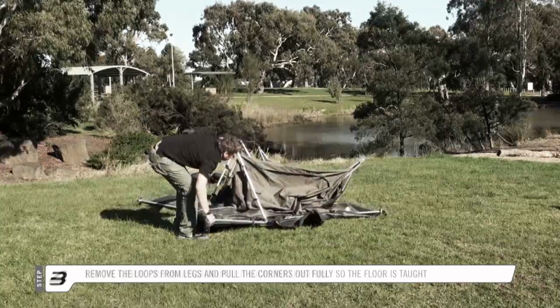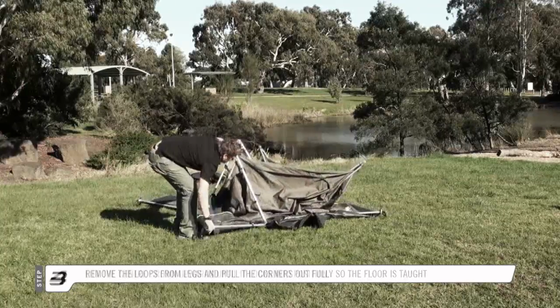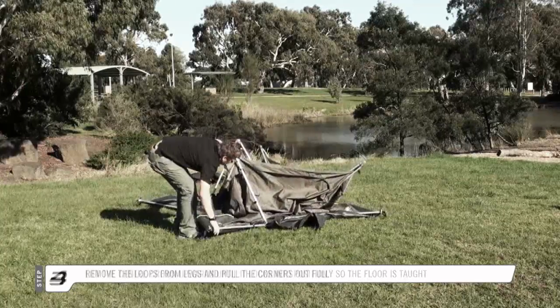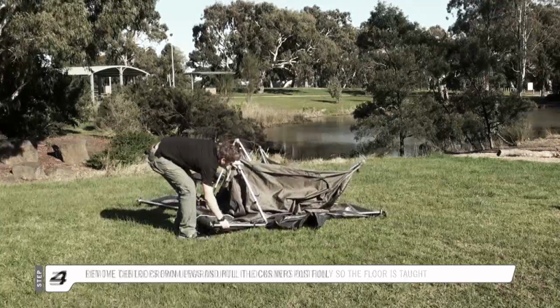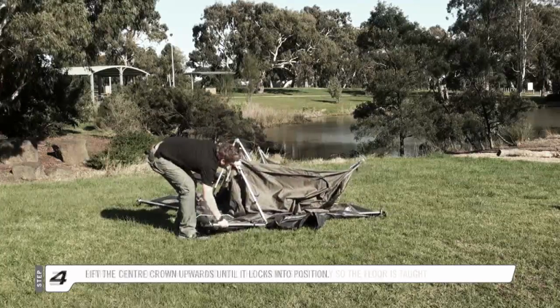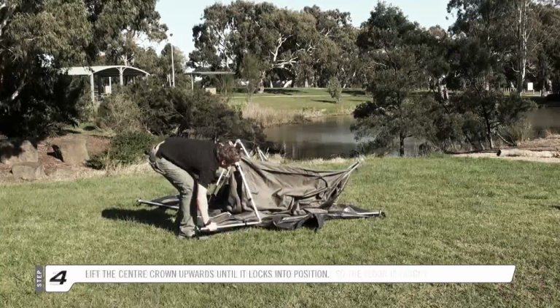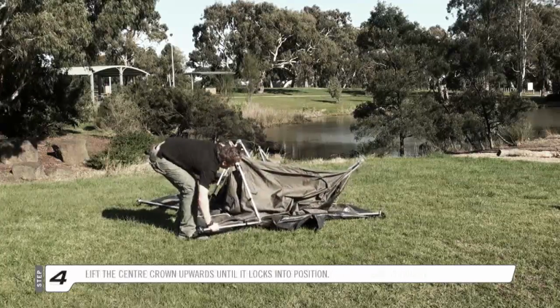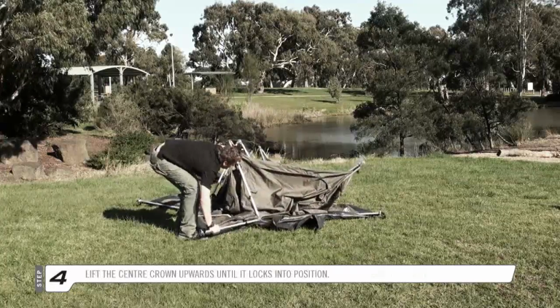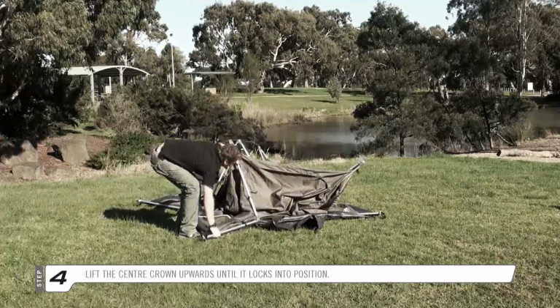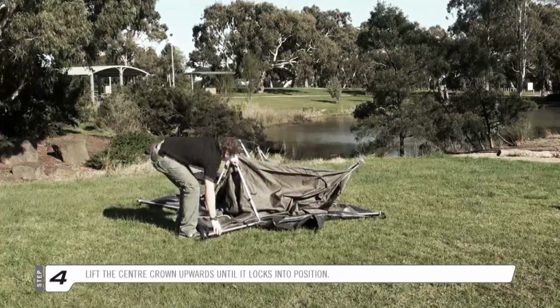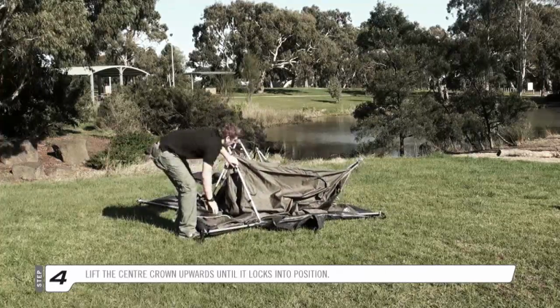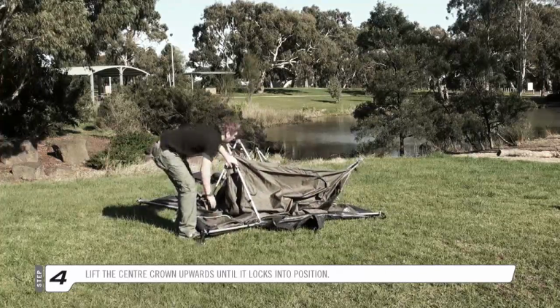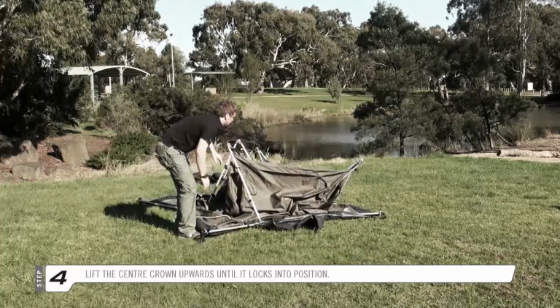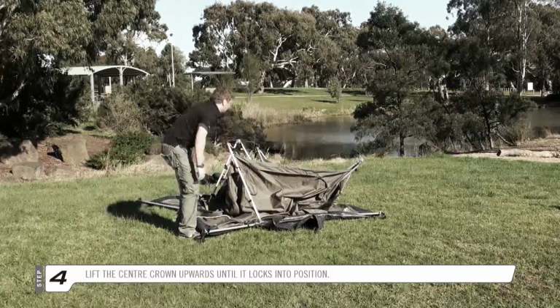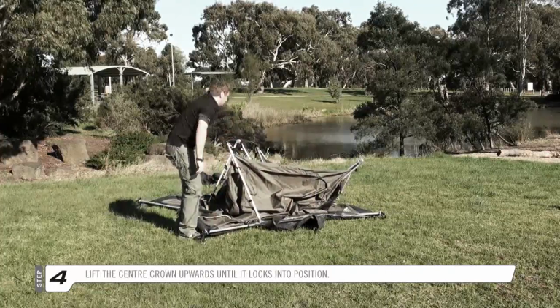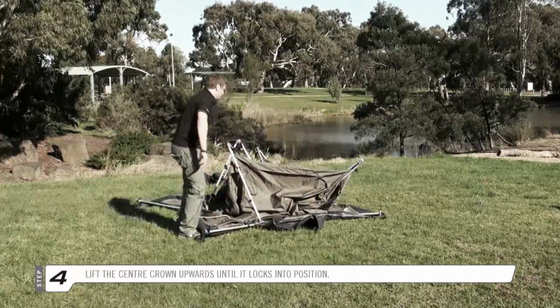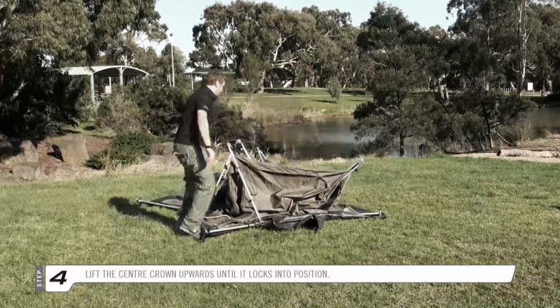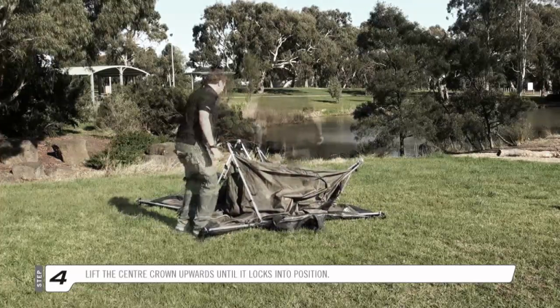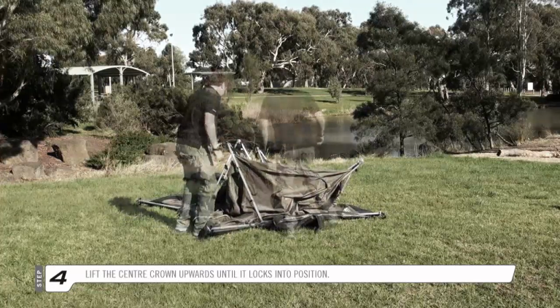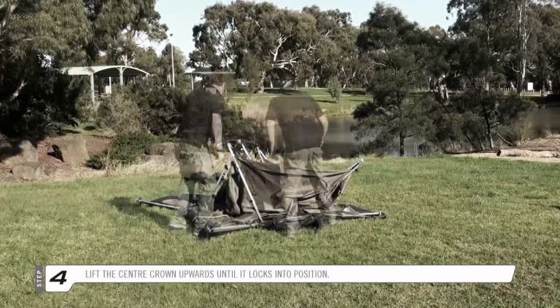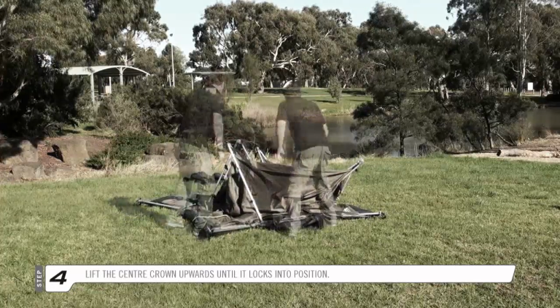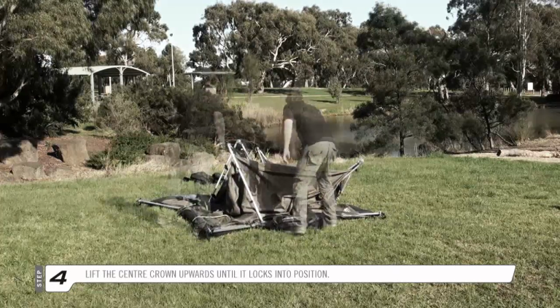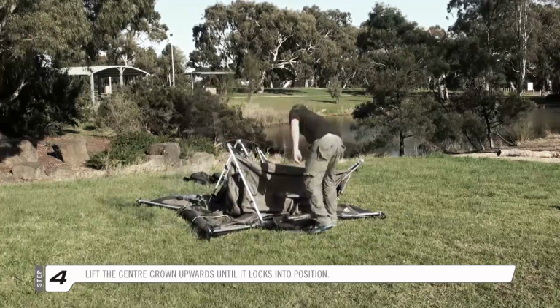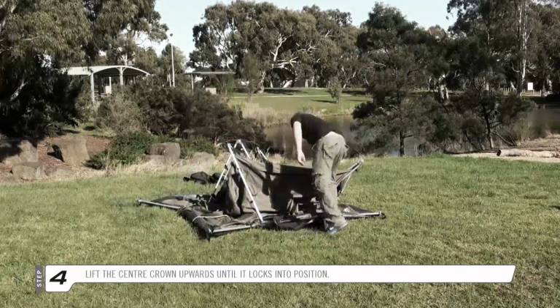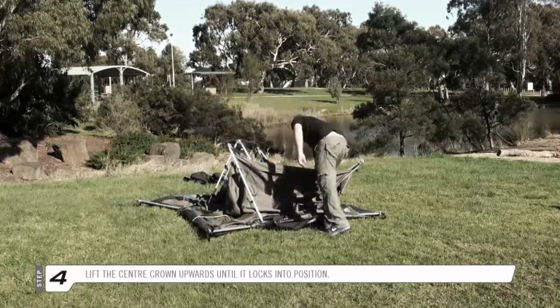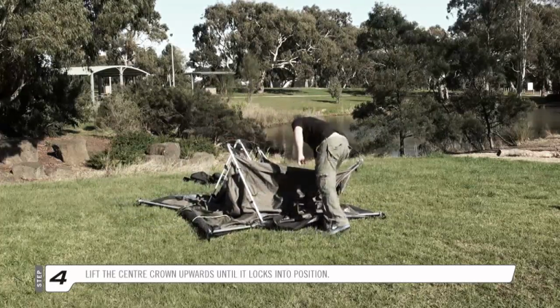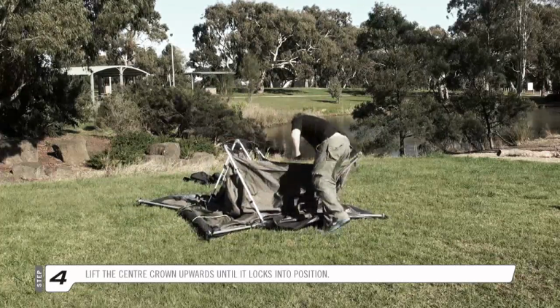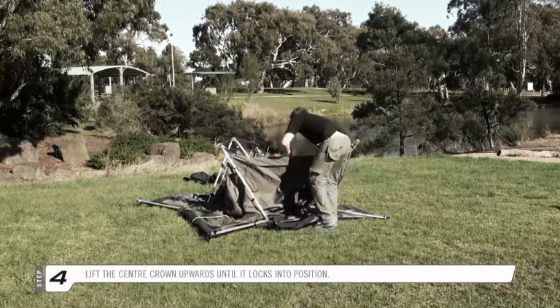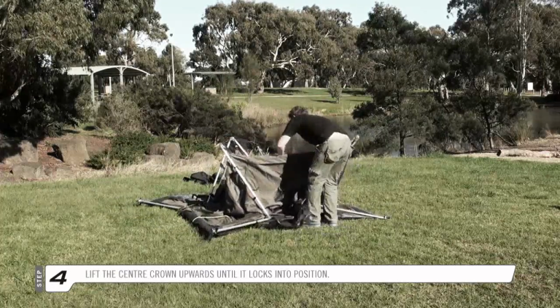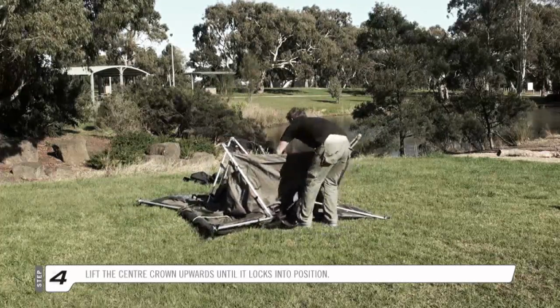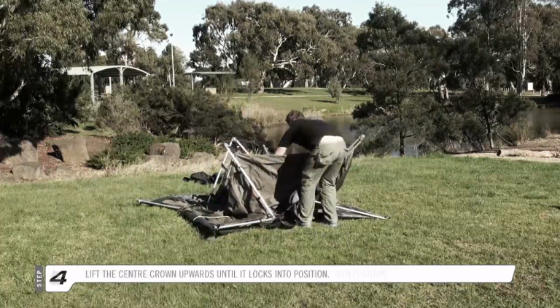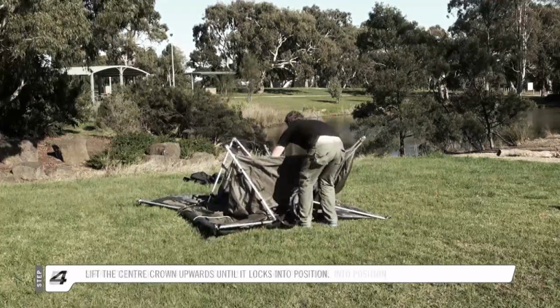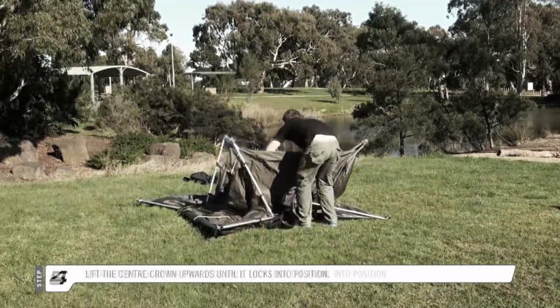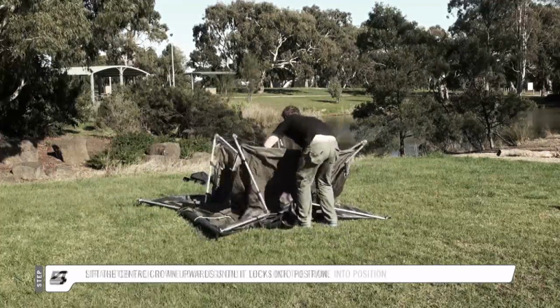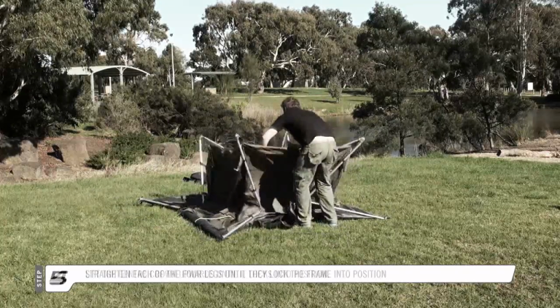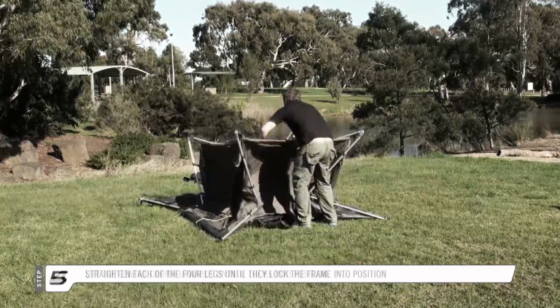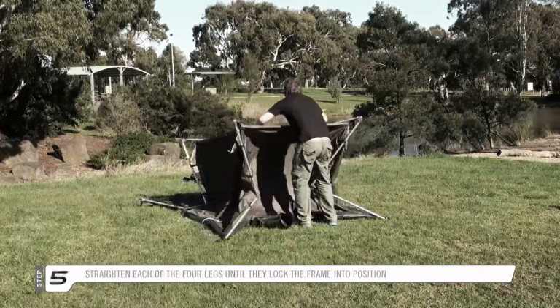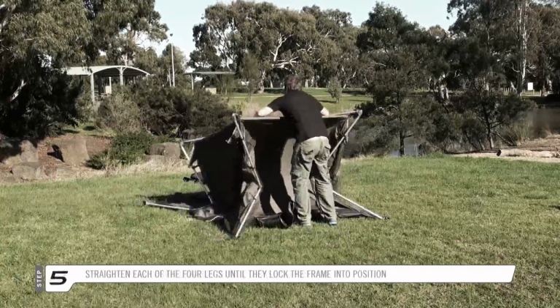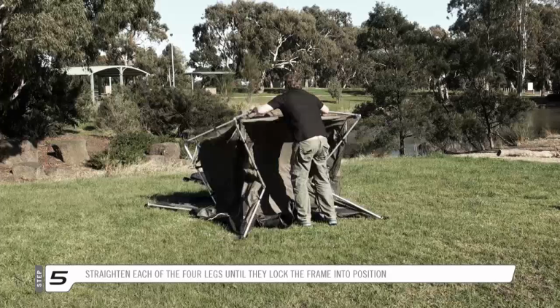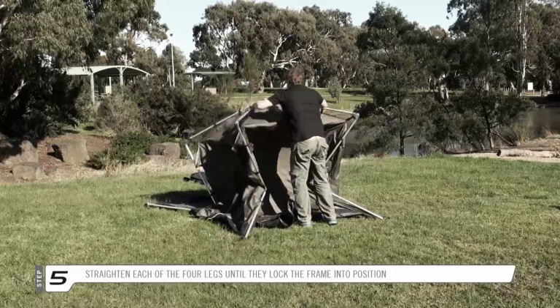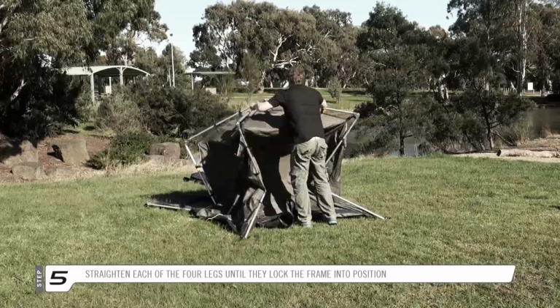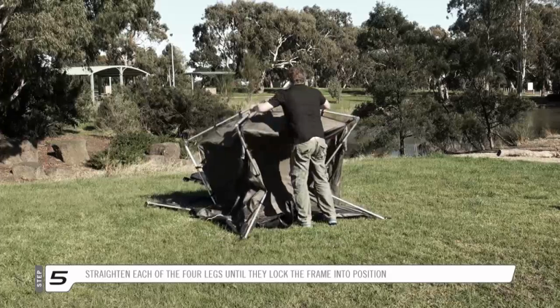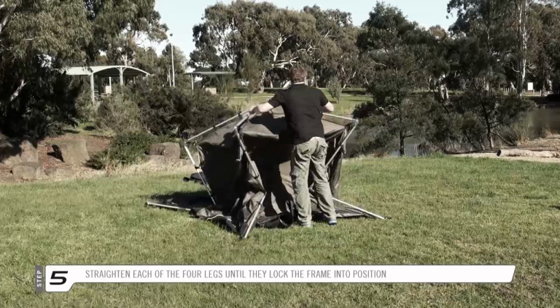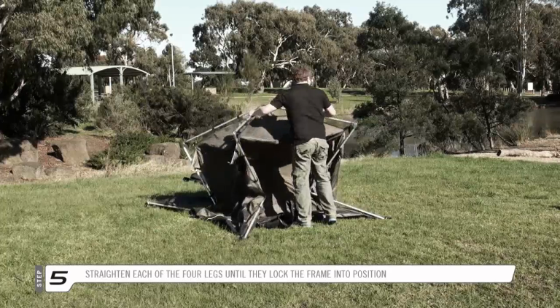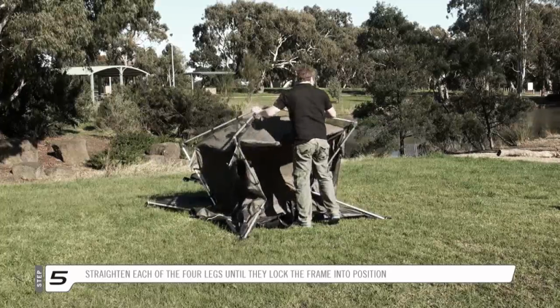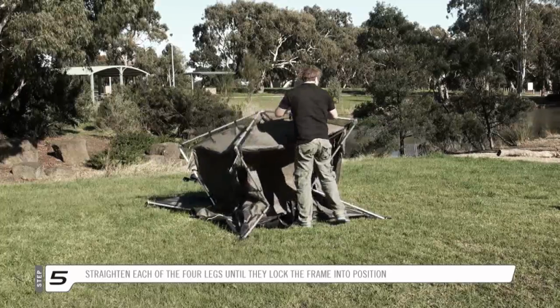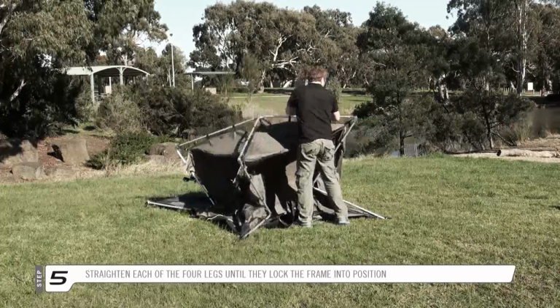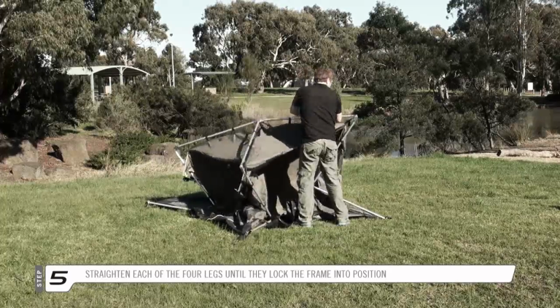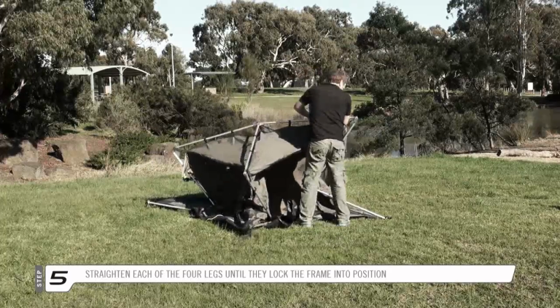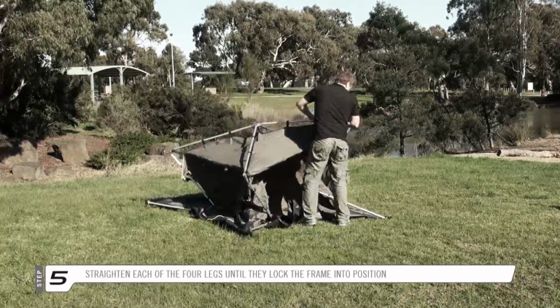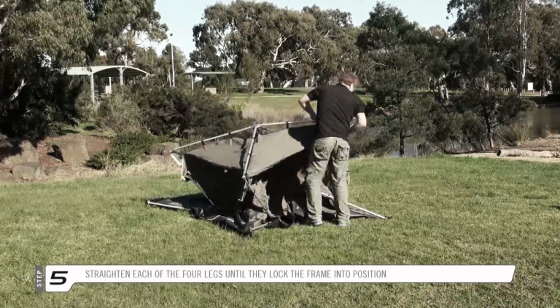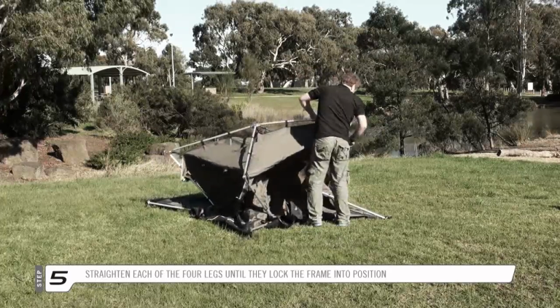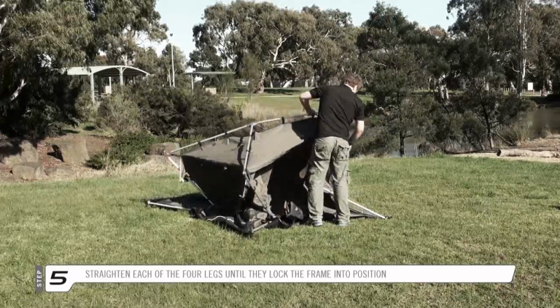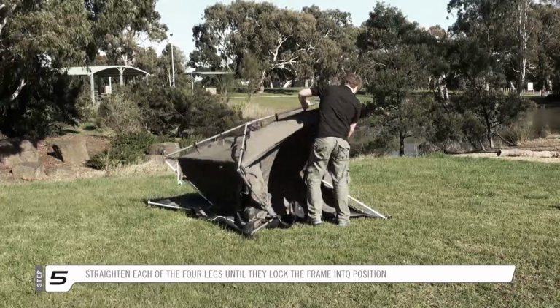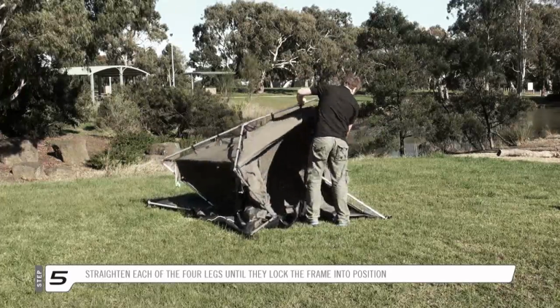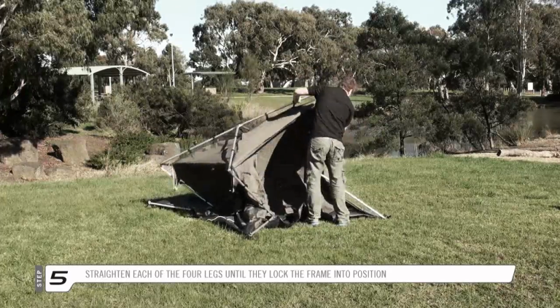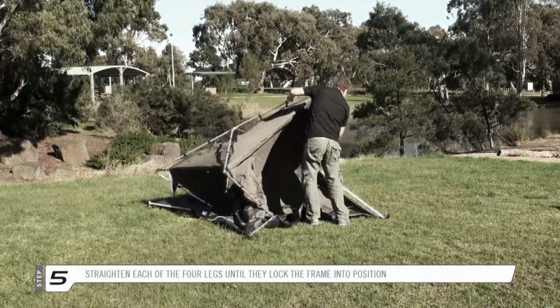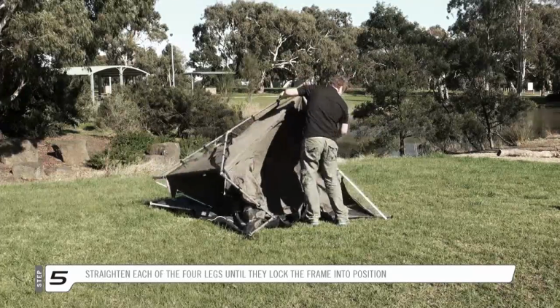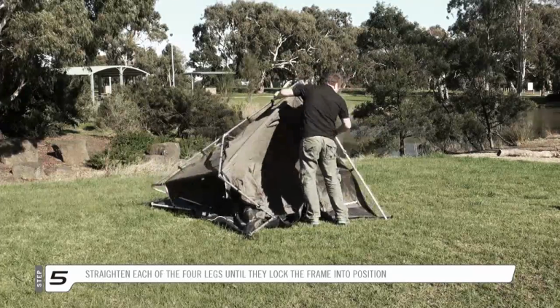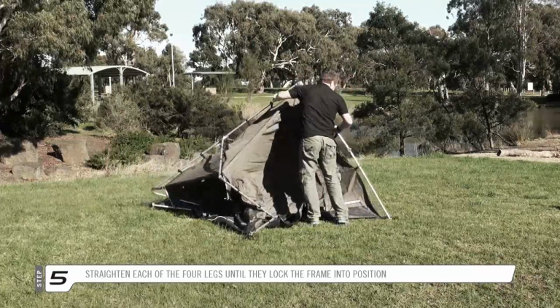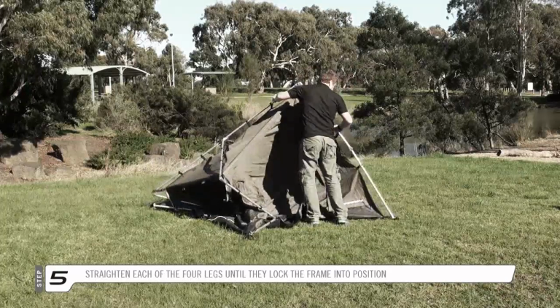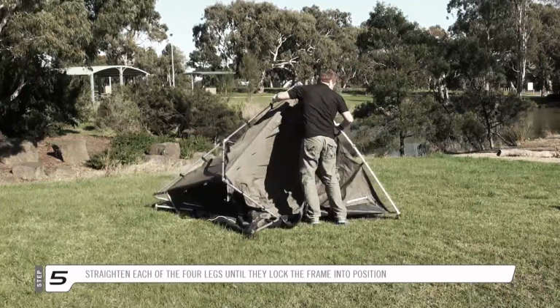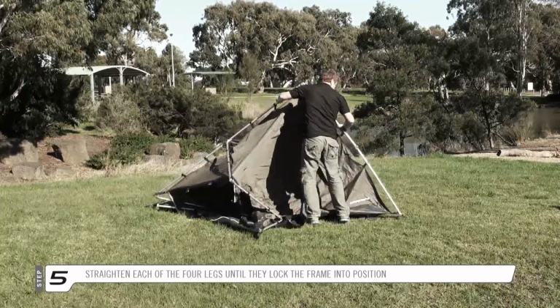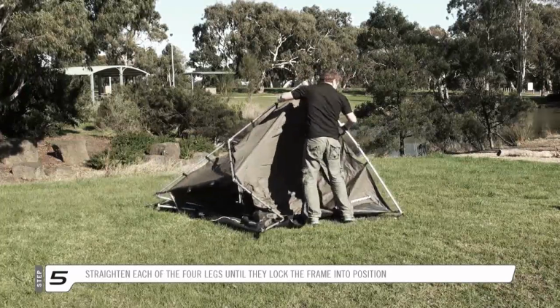Now lift the centre crown upwards until it locks into position. Then straighten each of the four legs until they too lock into position.